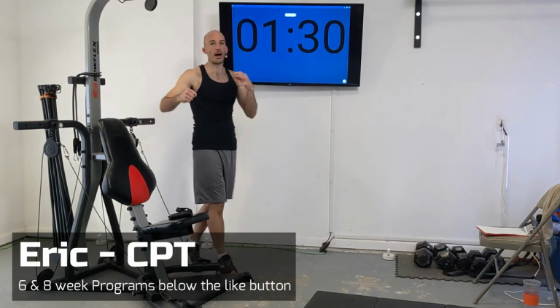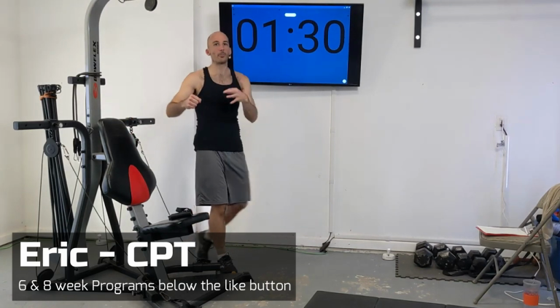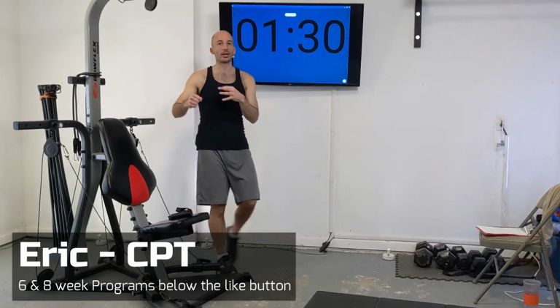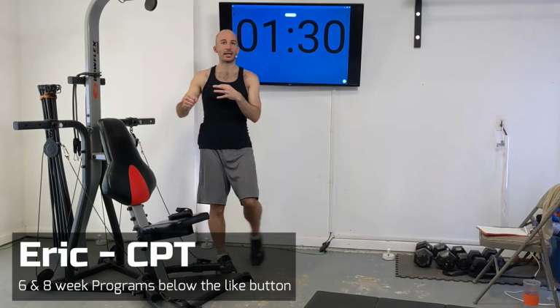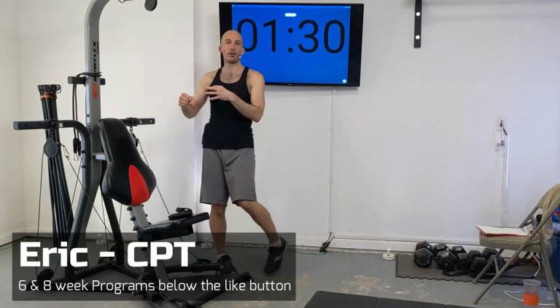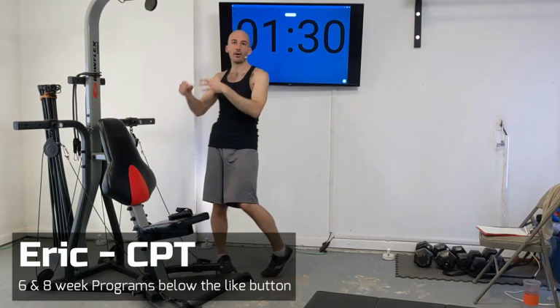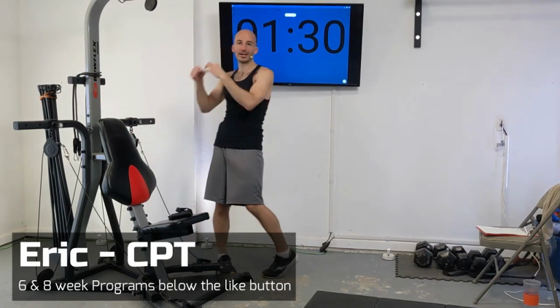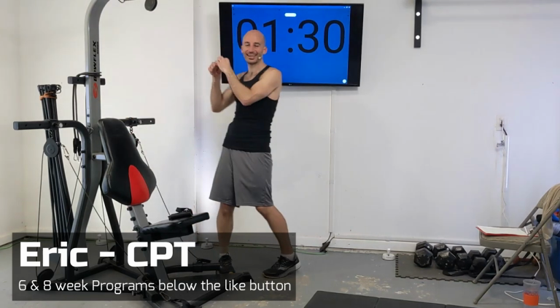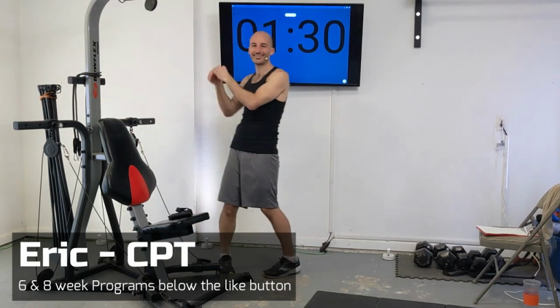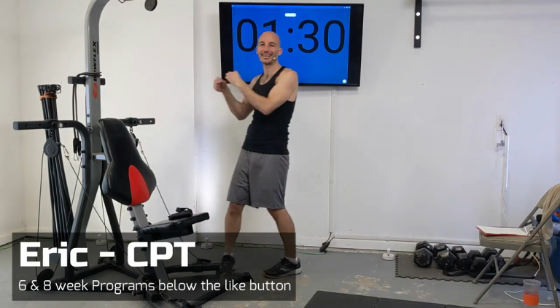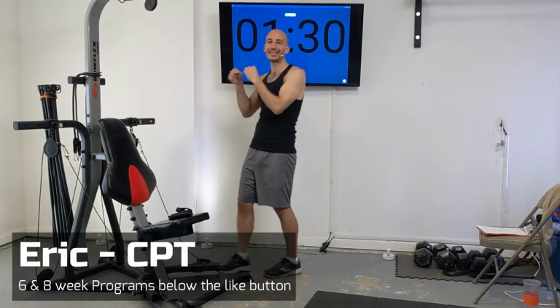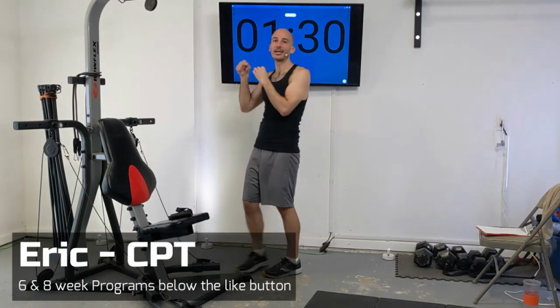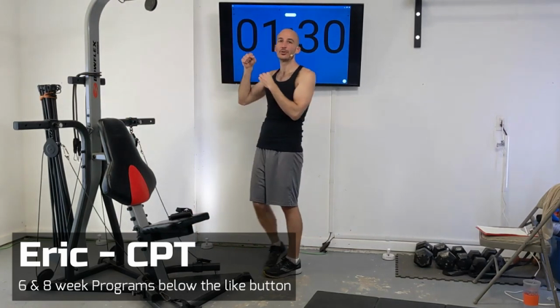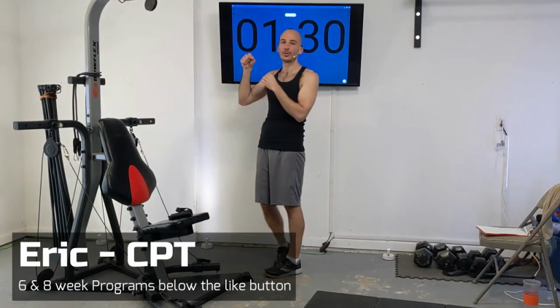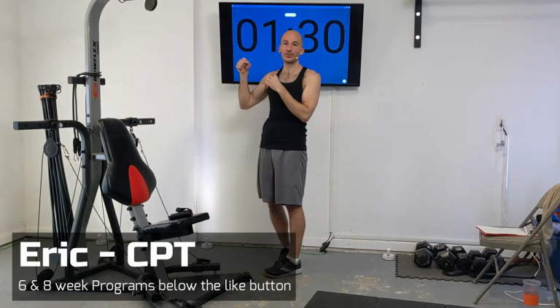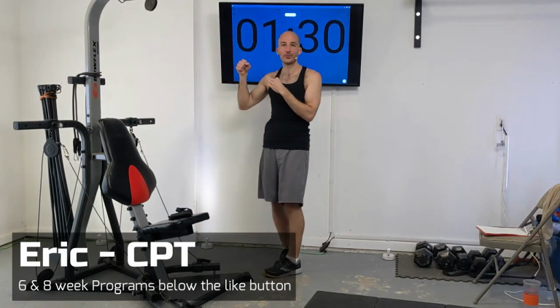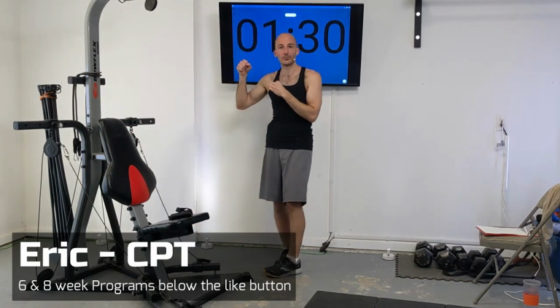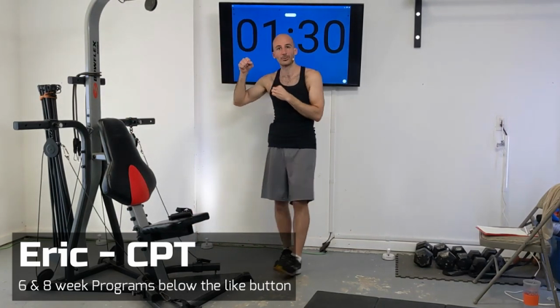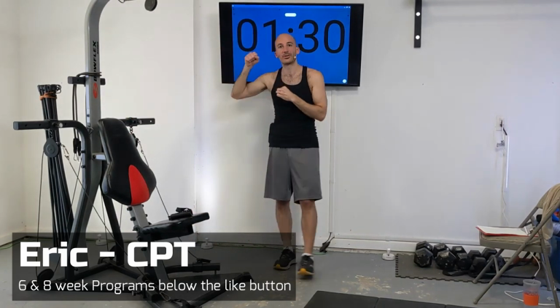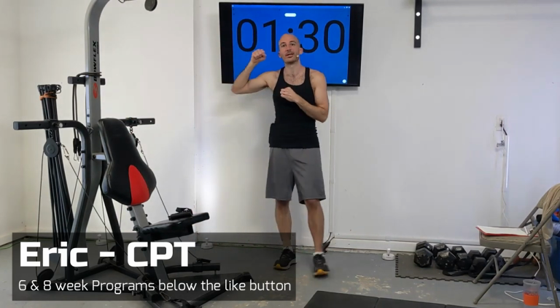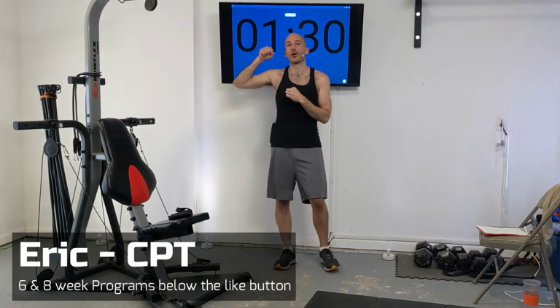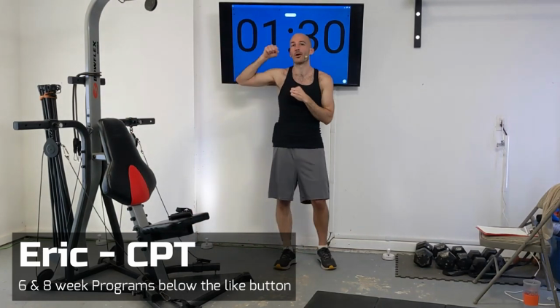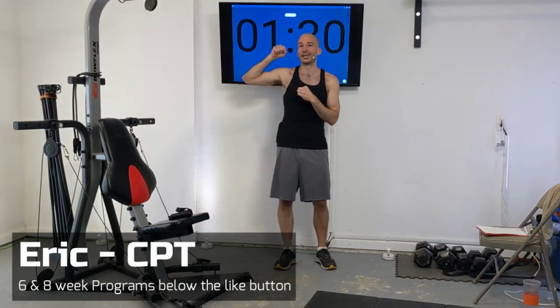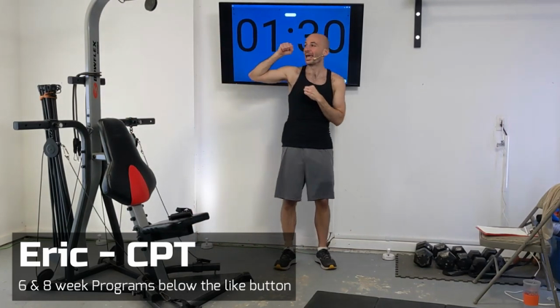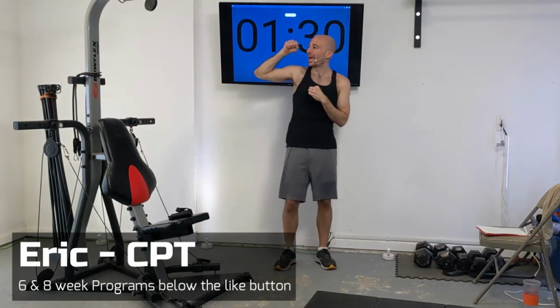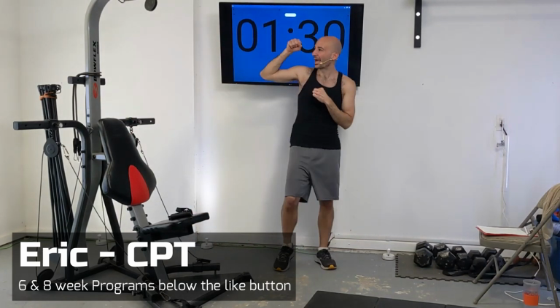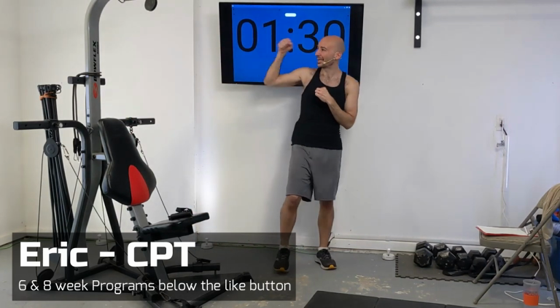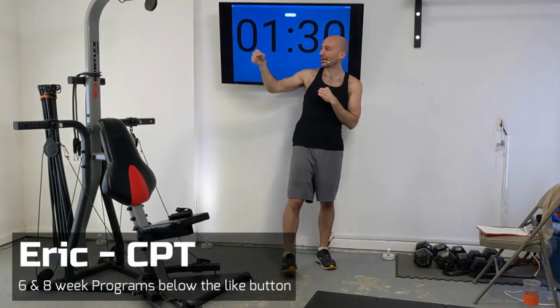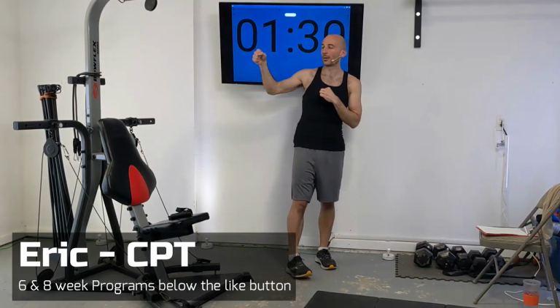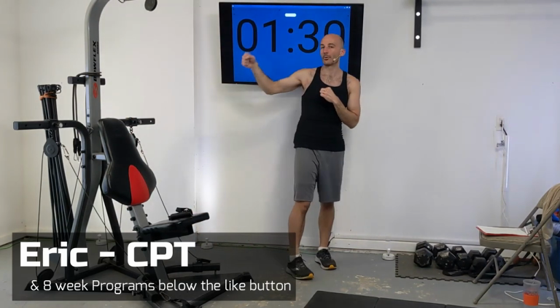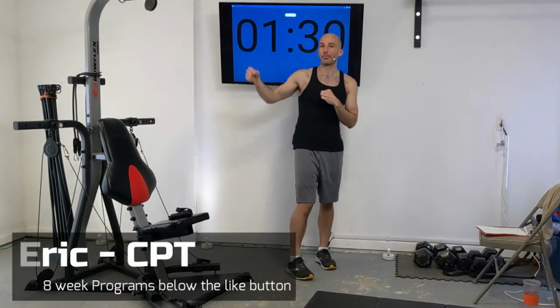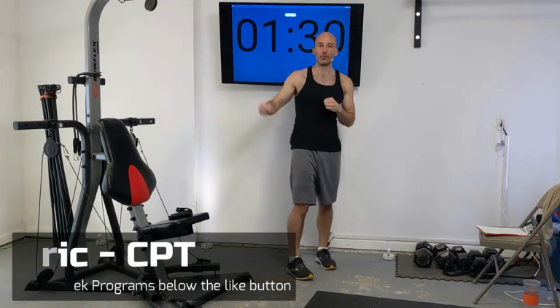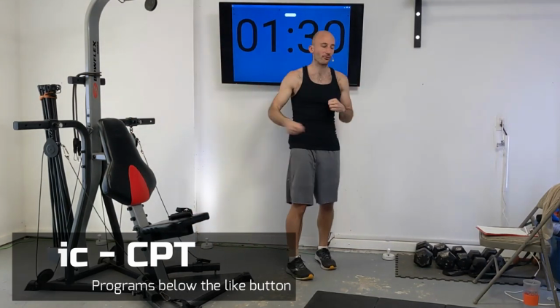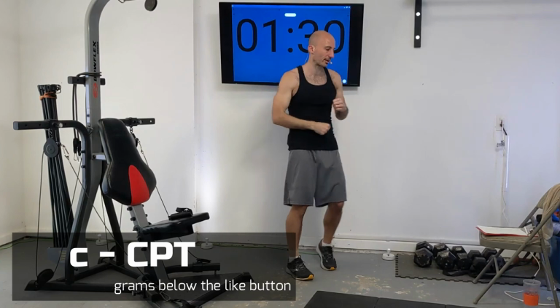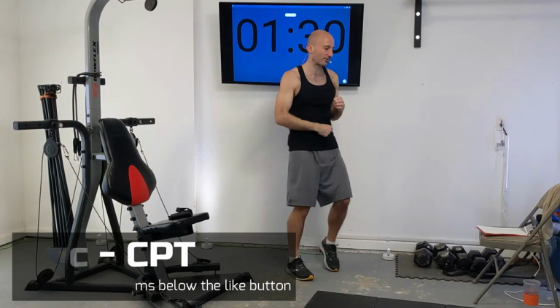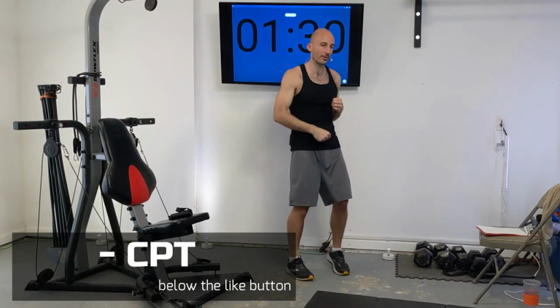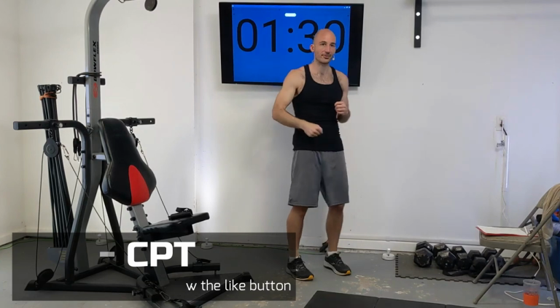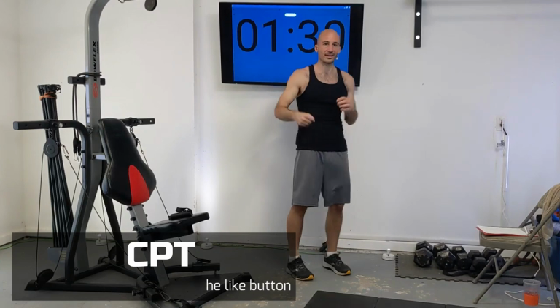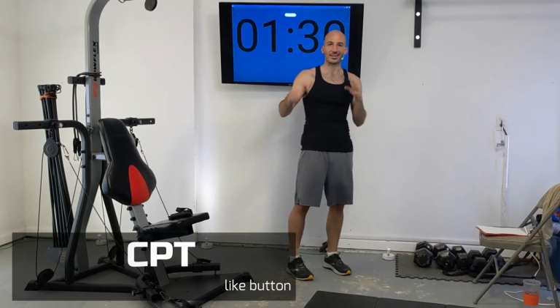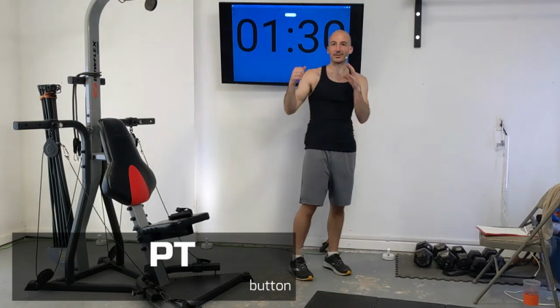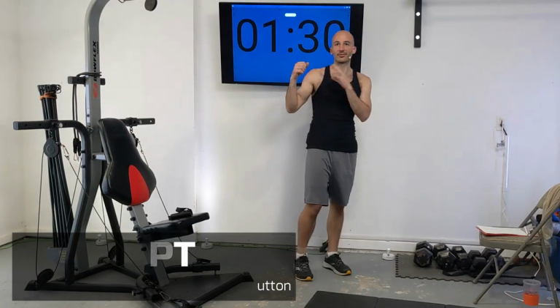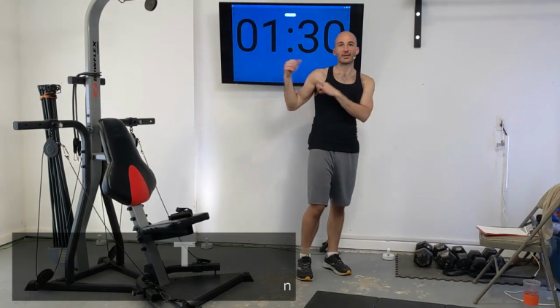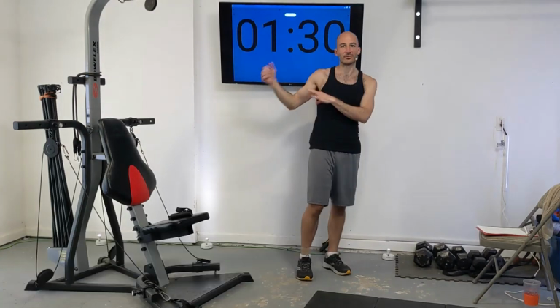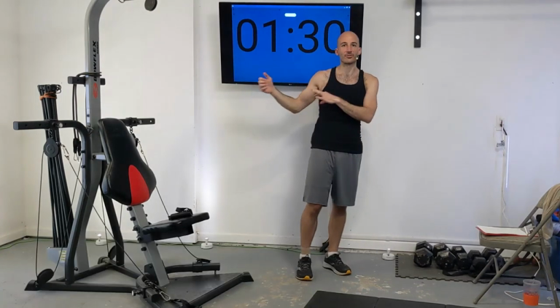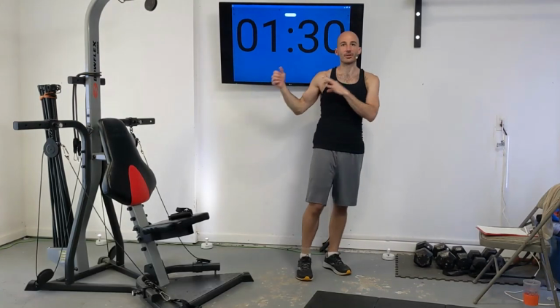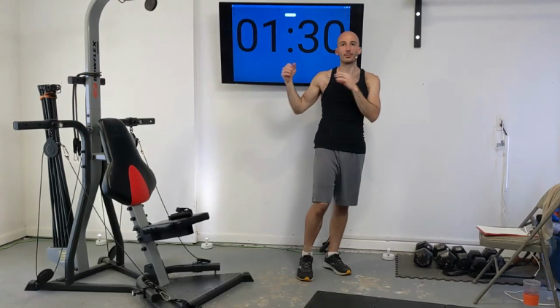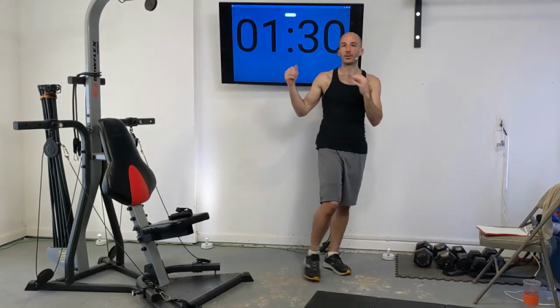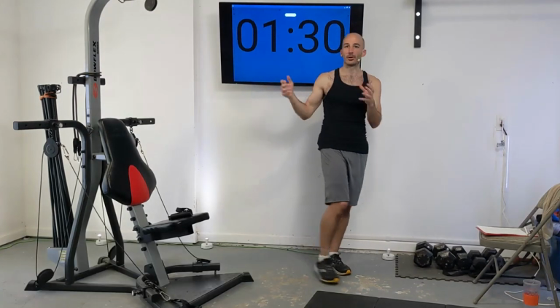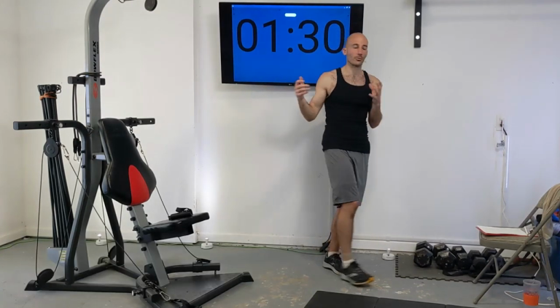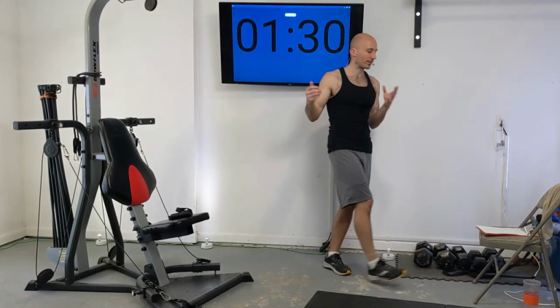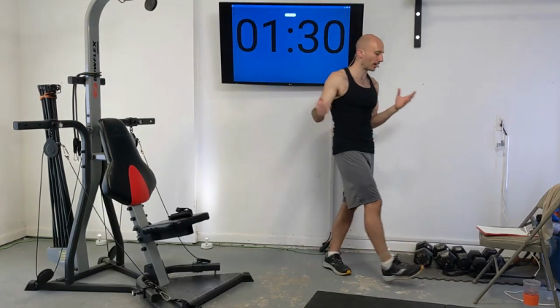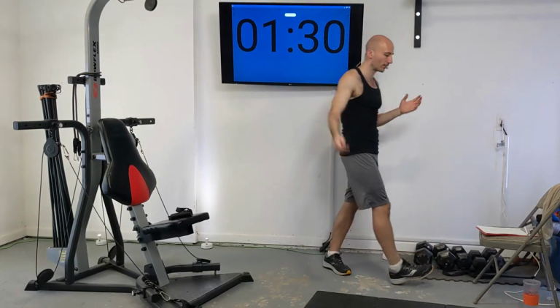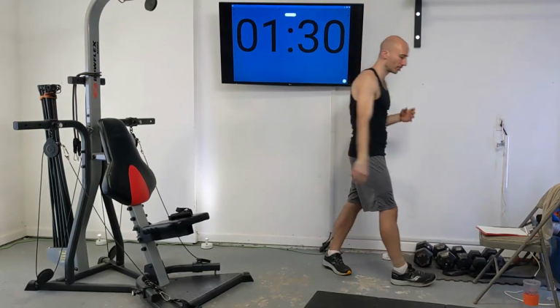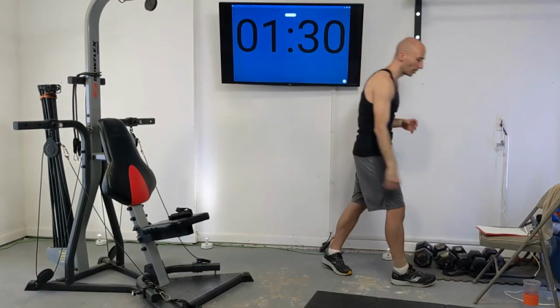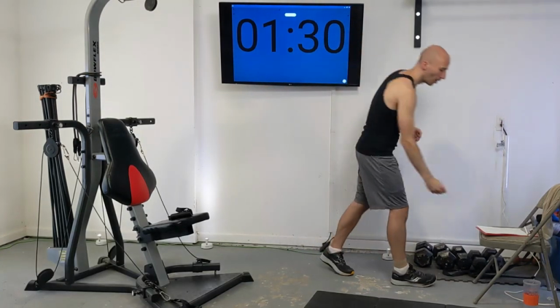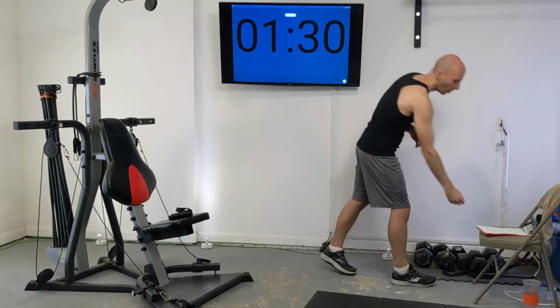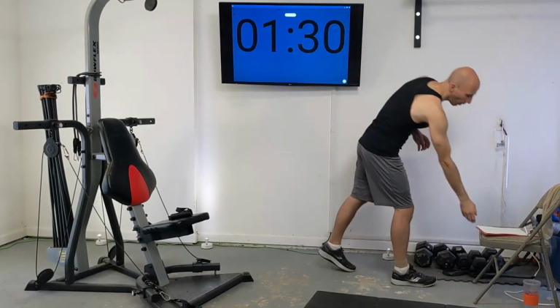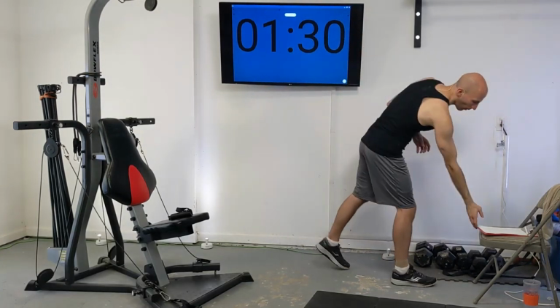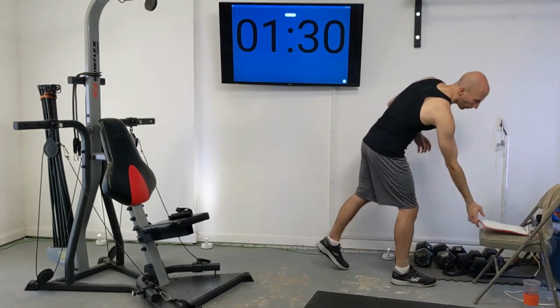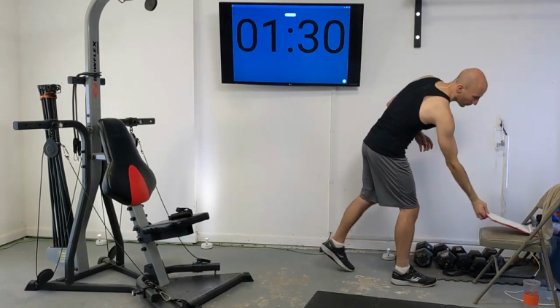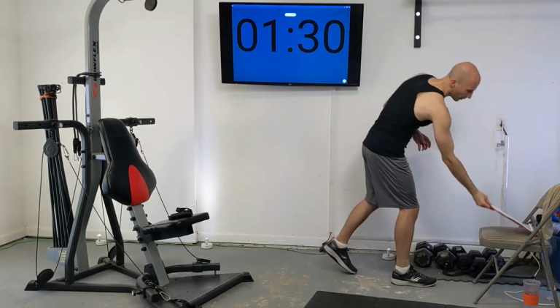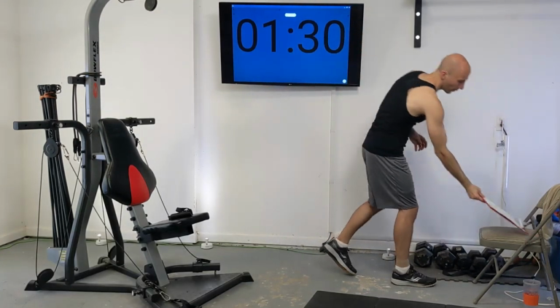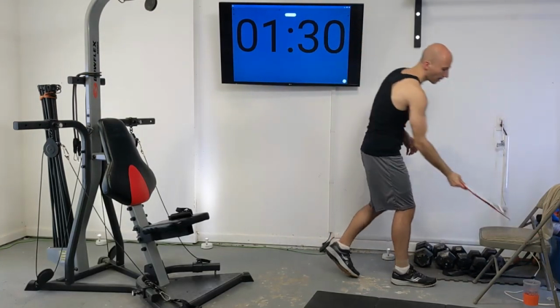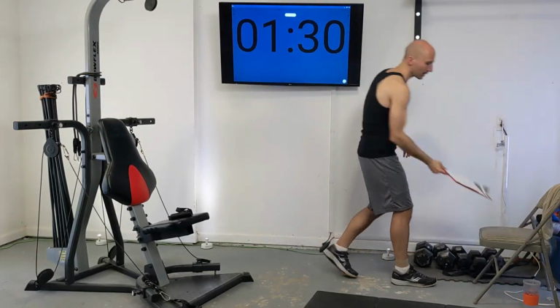I'm working out on an Exceed. You can do this routine on any upright Bowflex — it looks like this — Extreme, PR3000, all those should work.